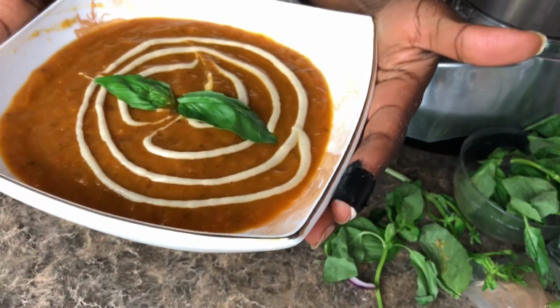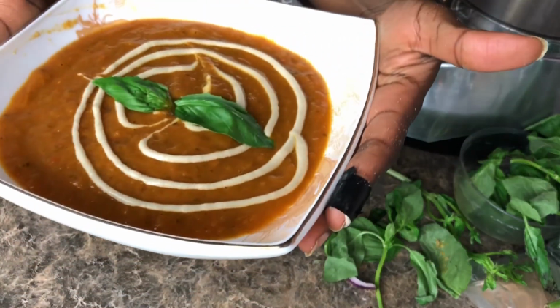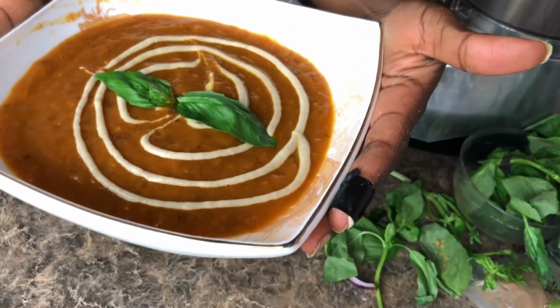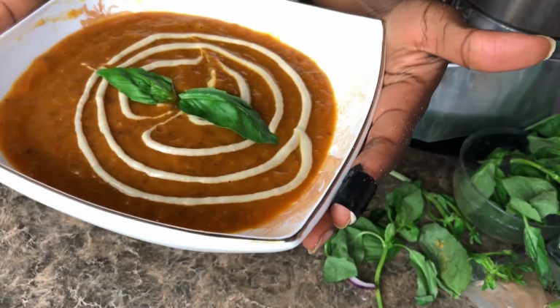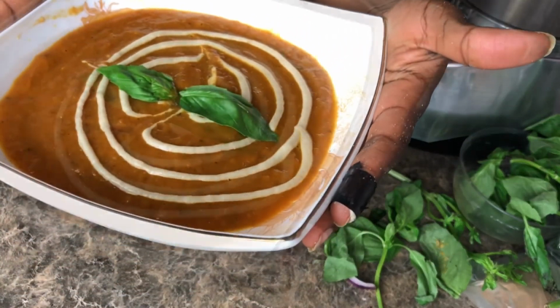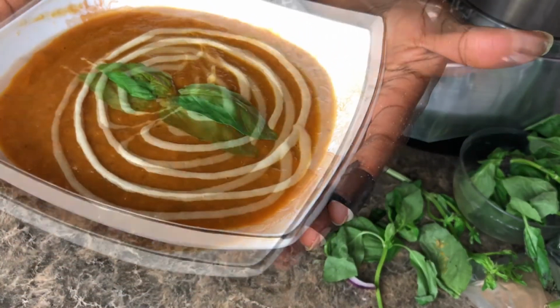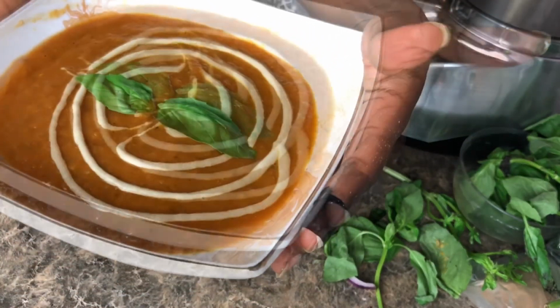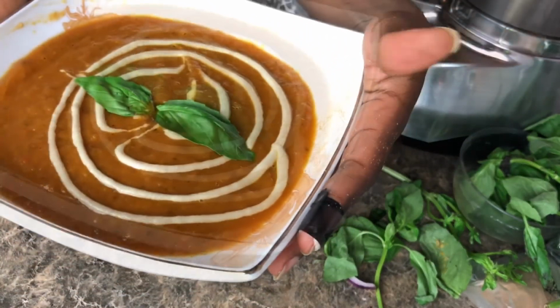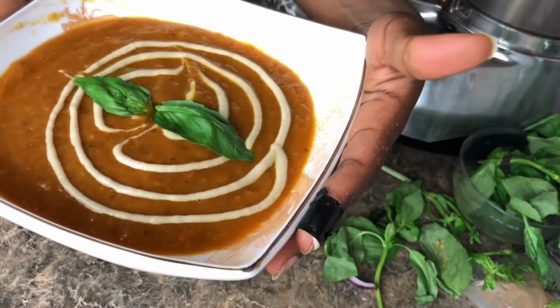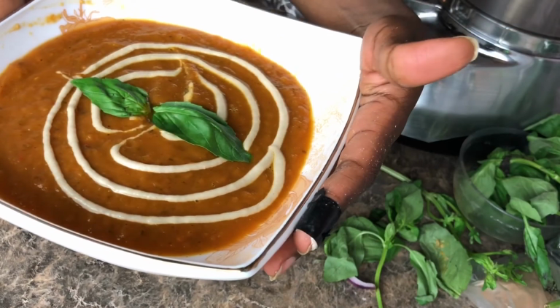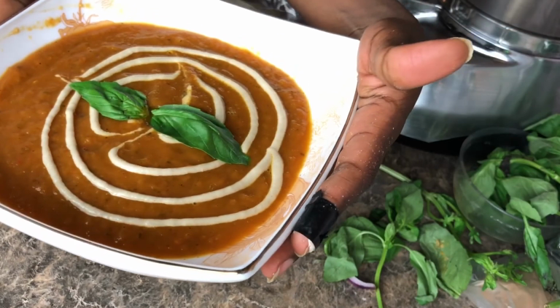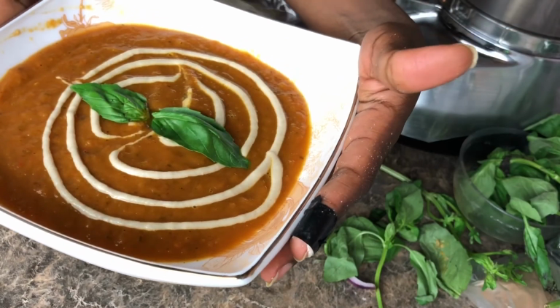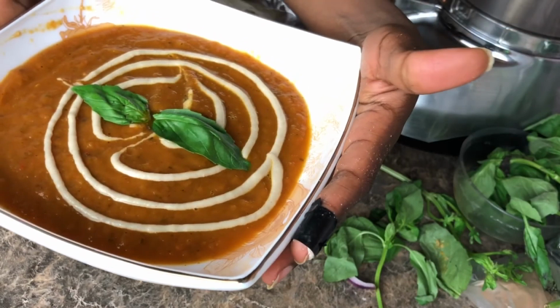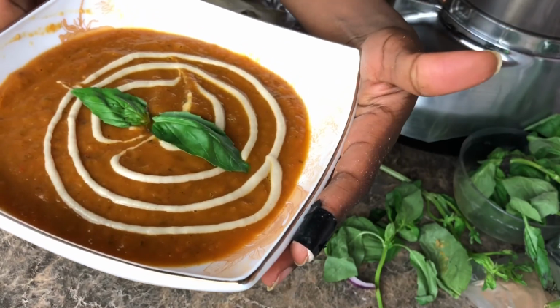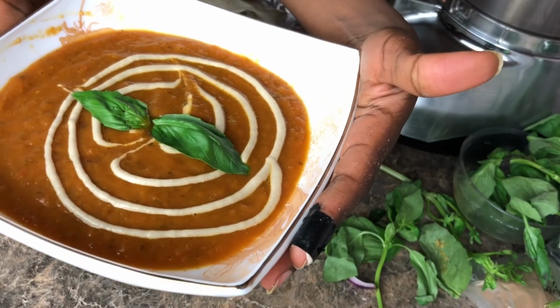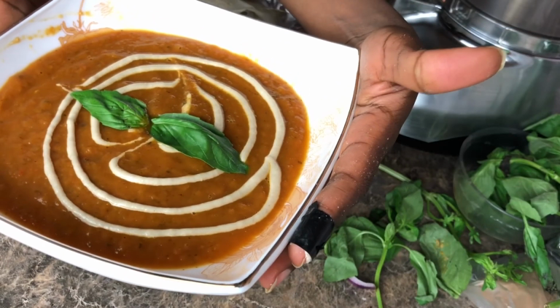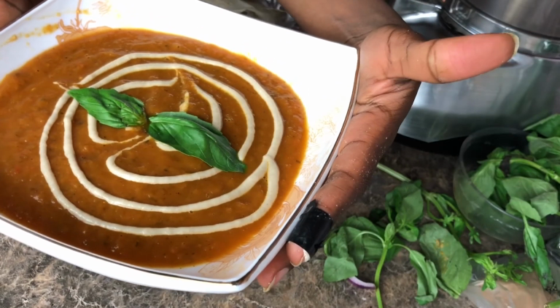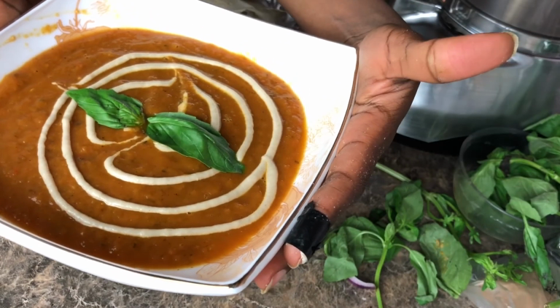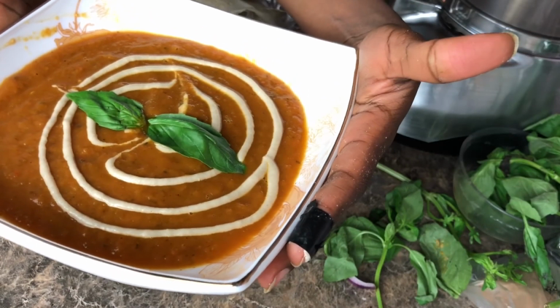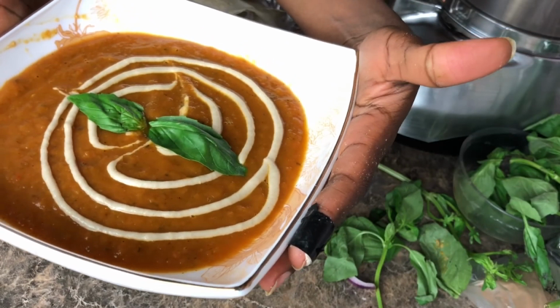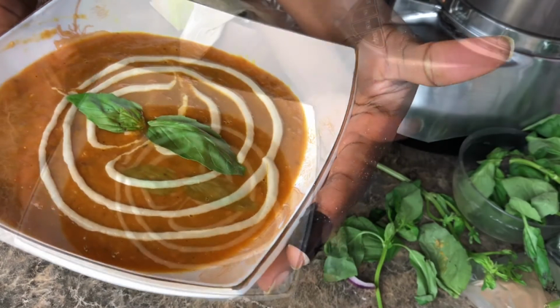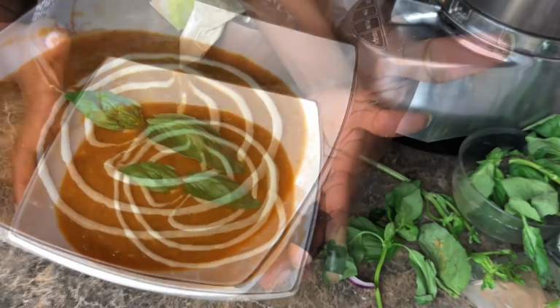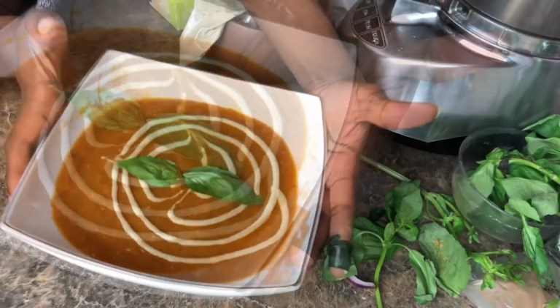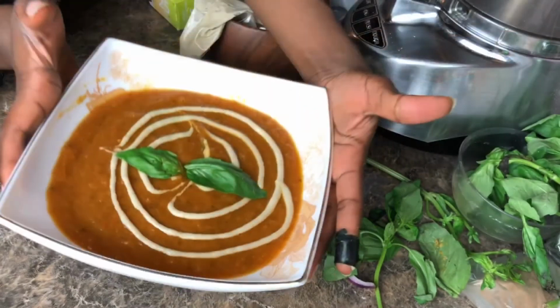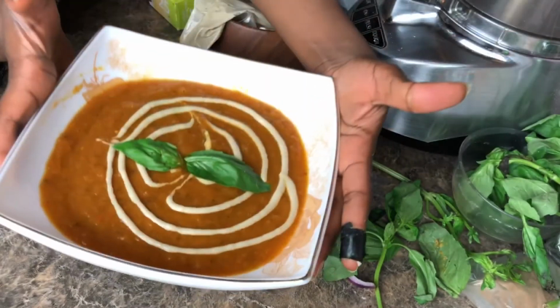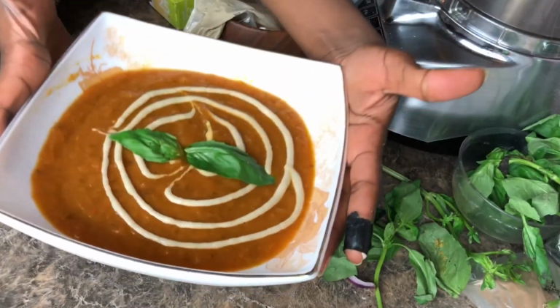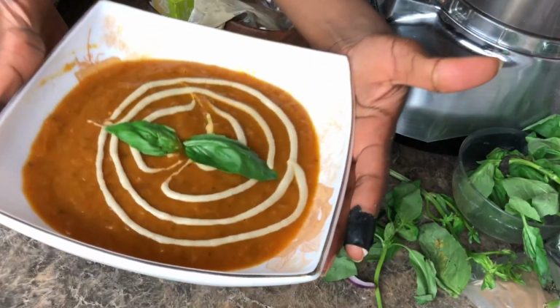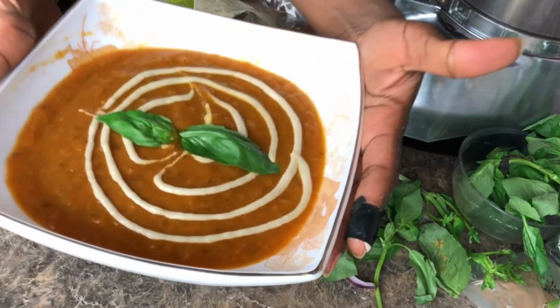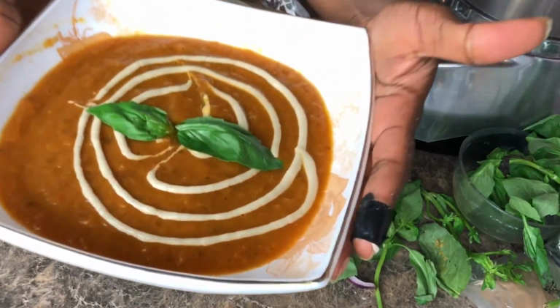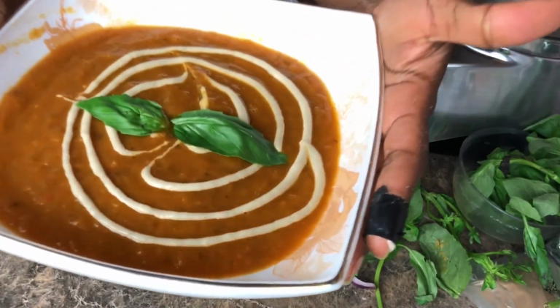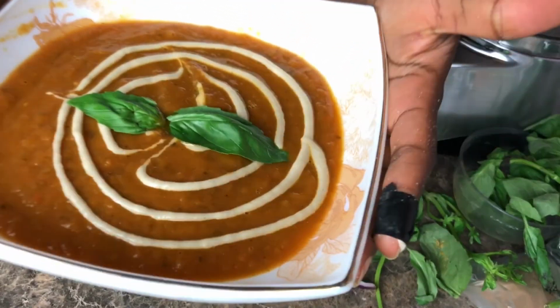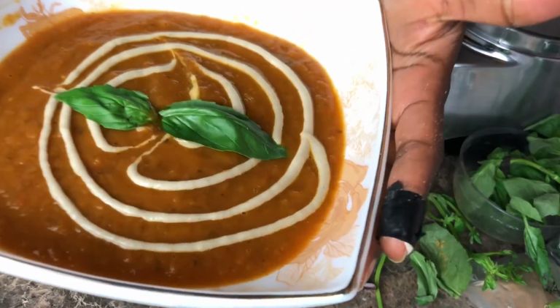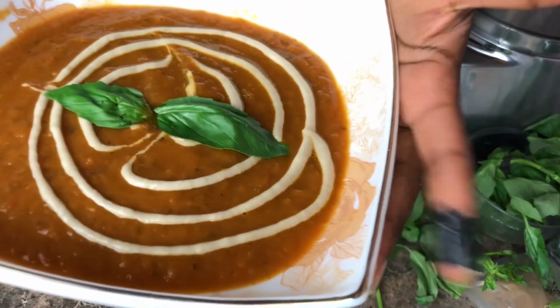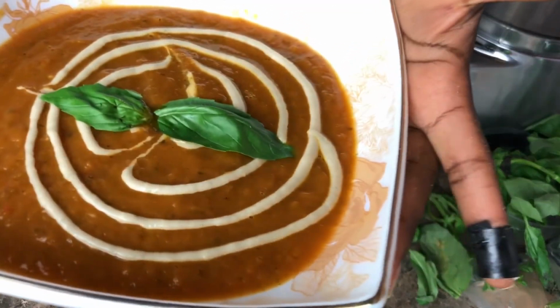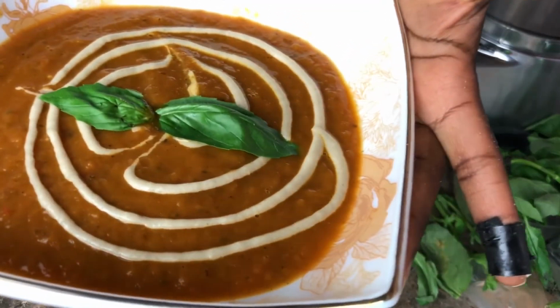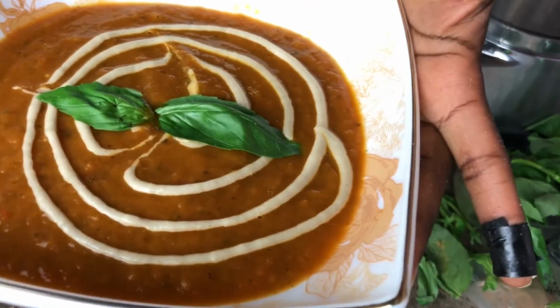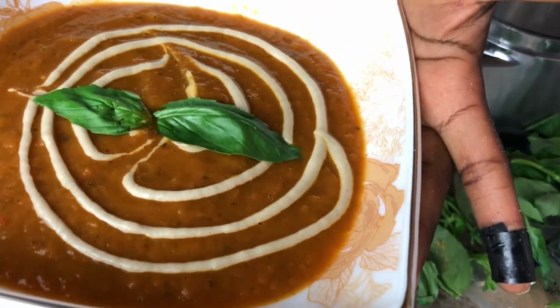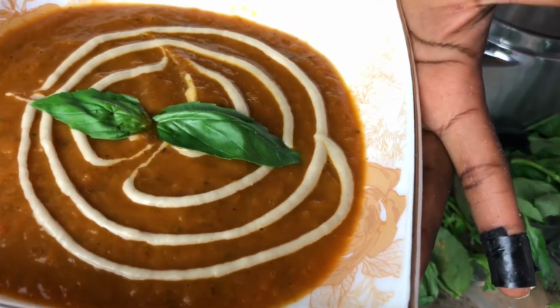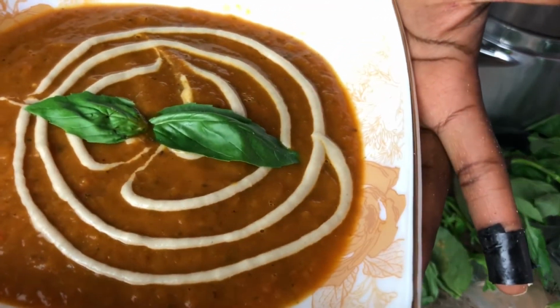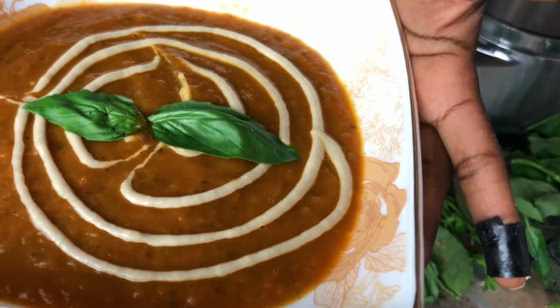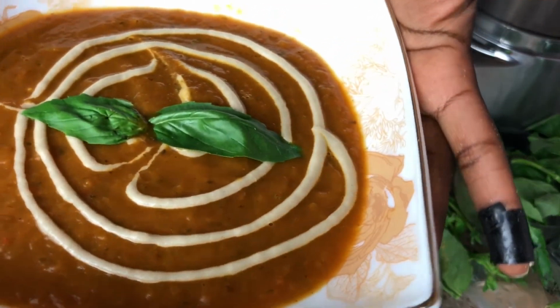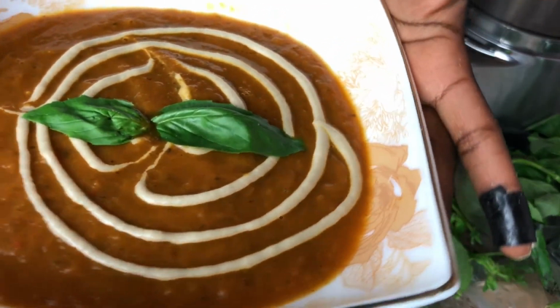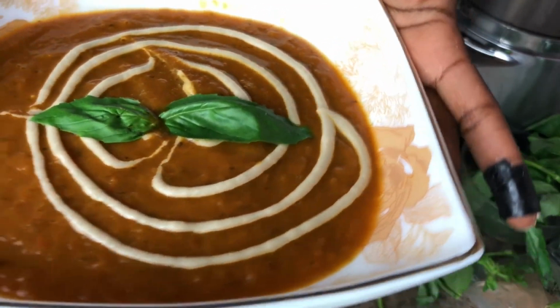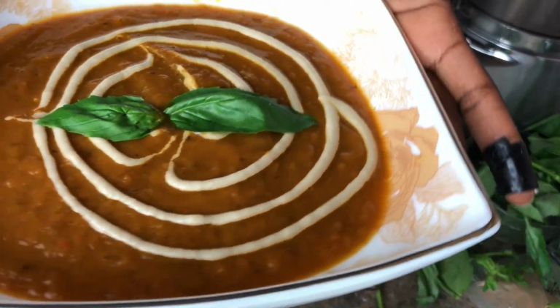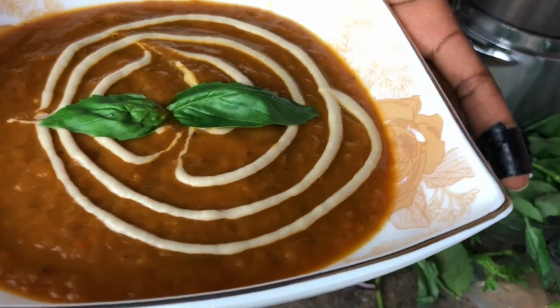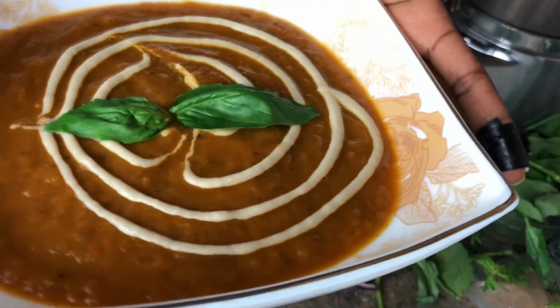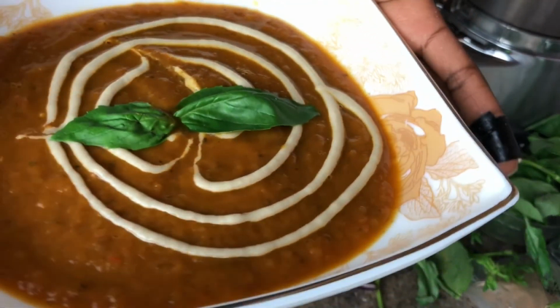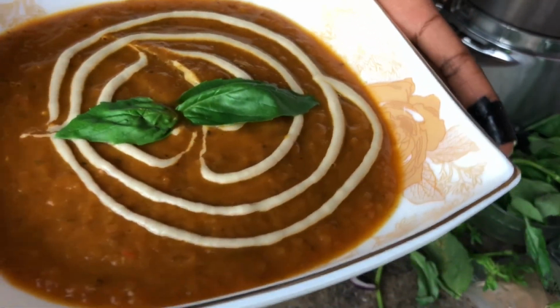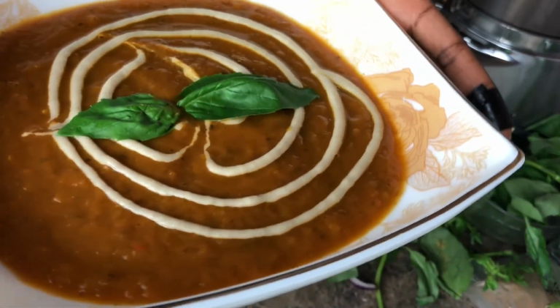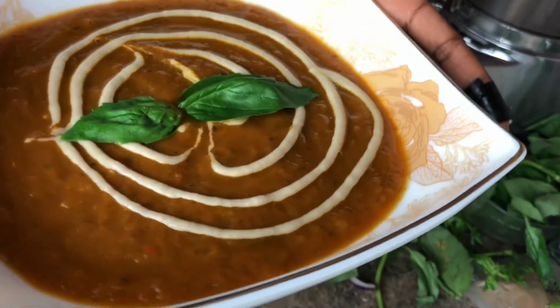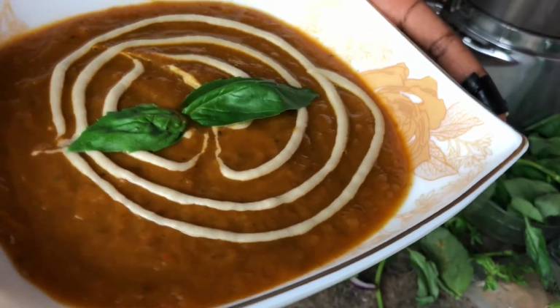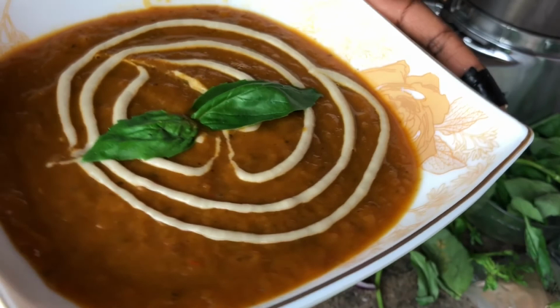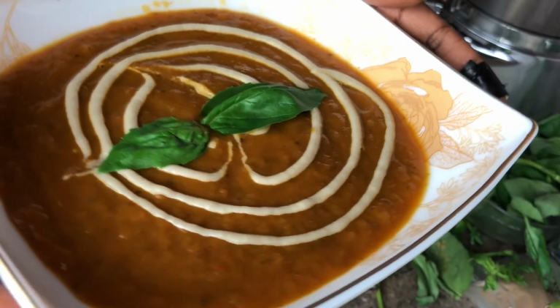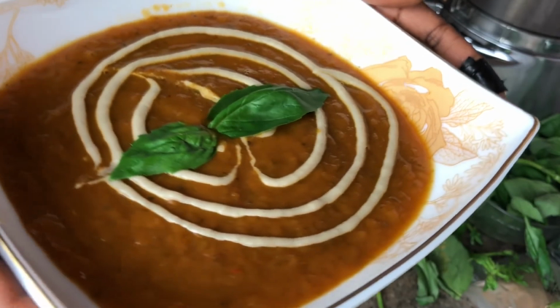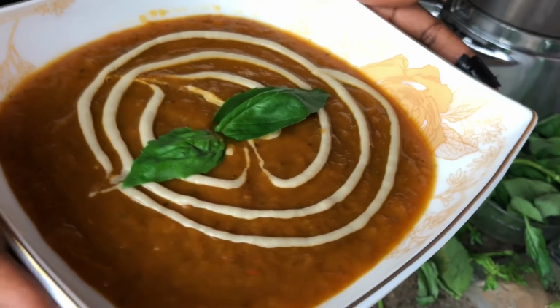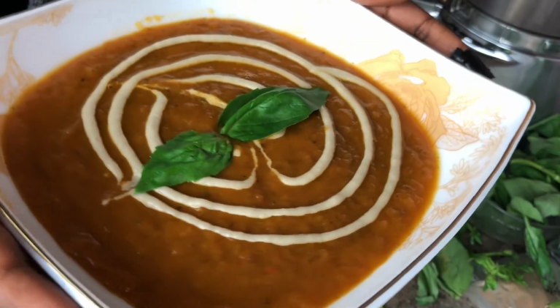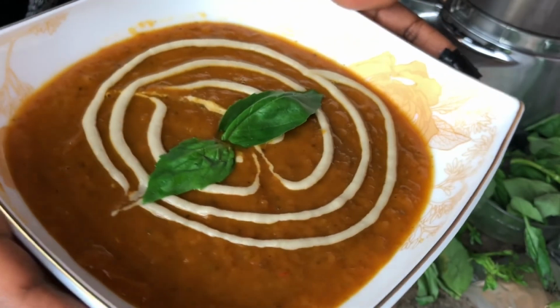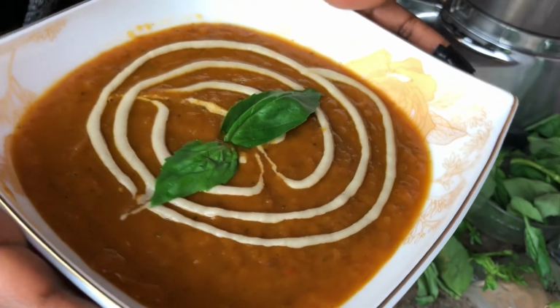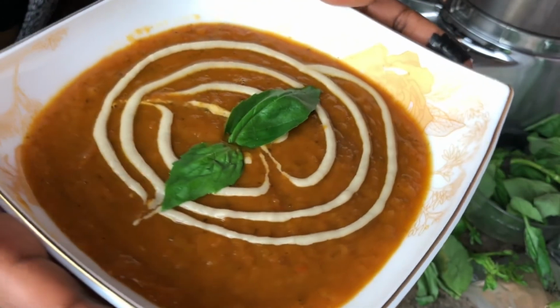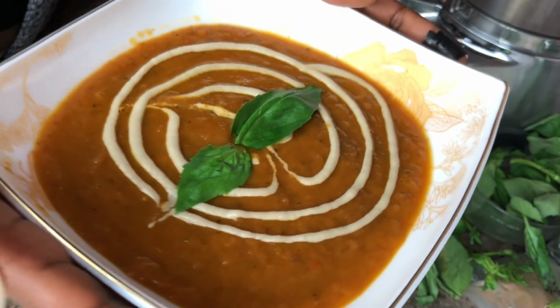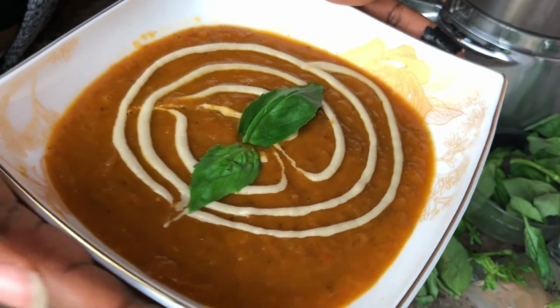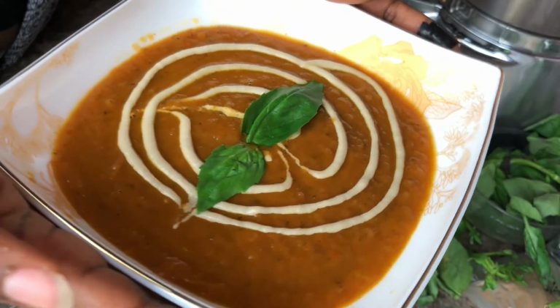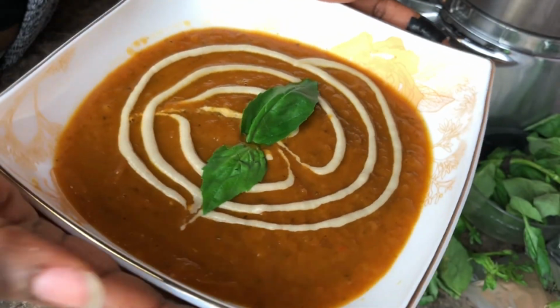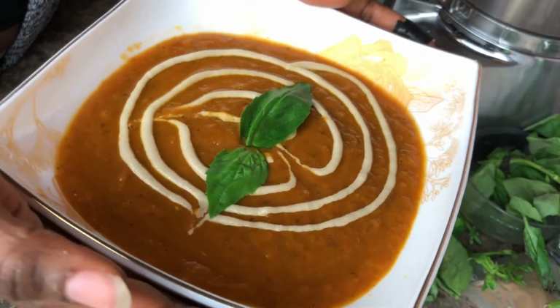Electric tomato basil soup — and voilà, there we have it! Thank you guys so much for stopping by at Nella's Kitchen. Don't forget to like, comment, and subscribe.